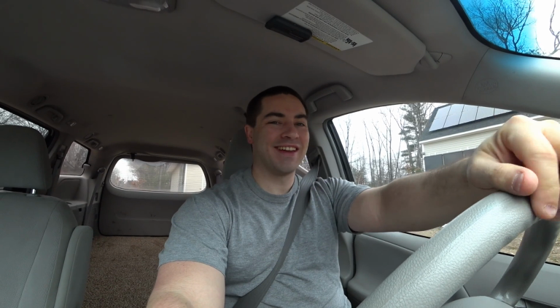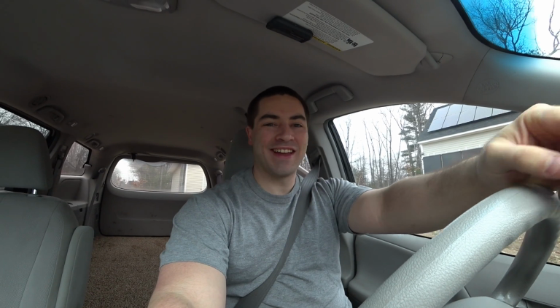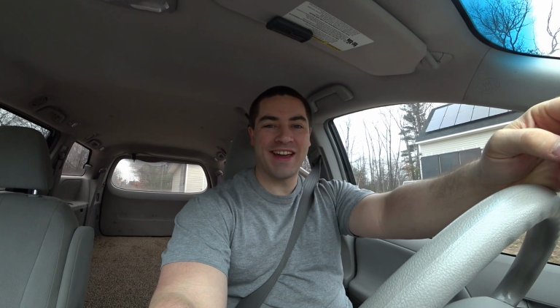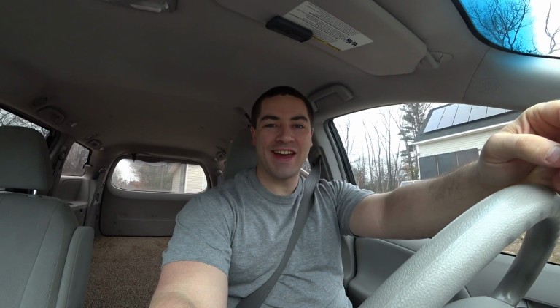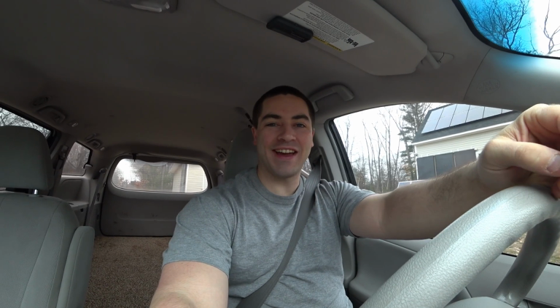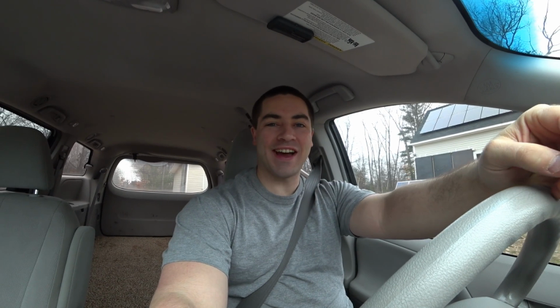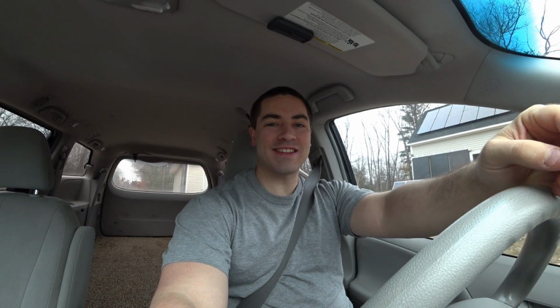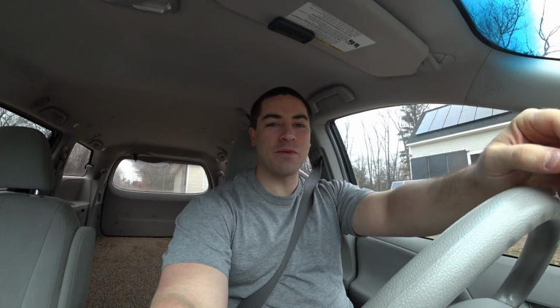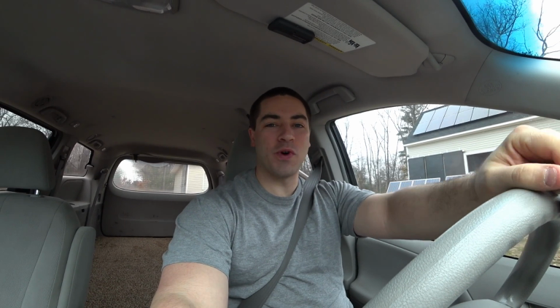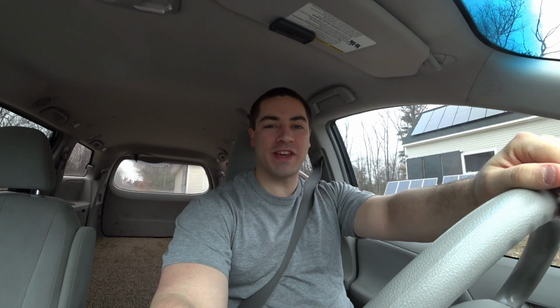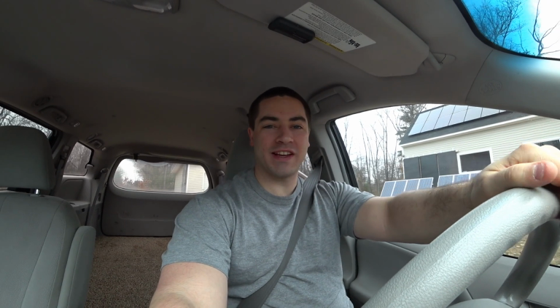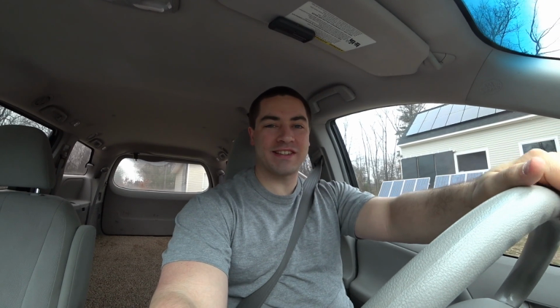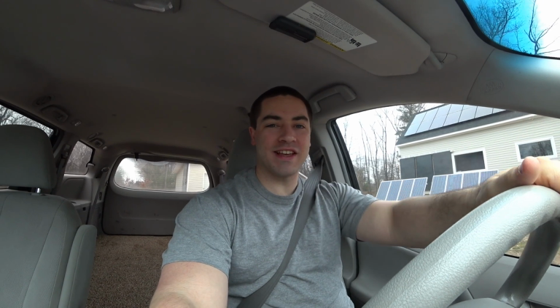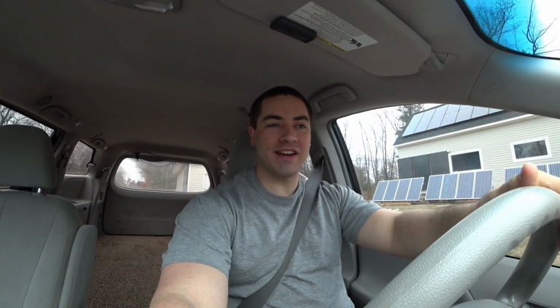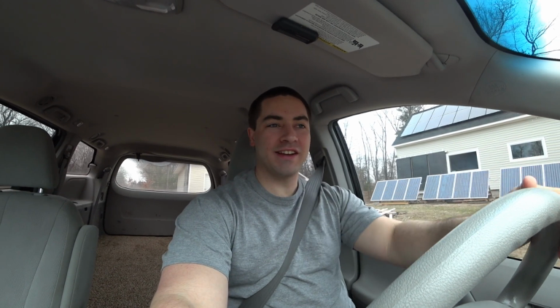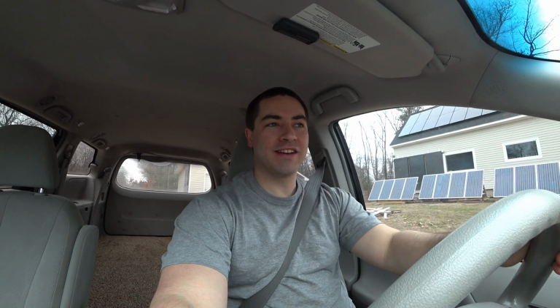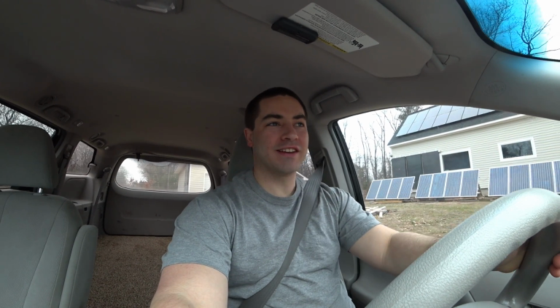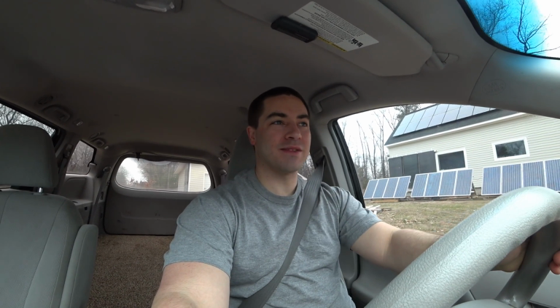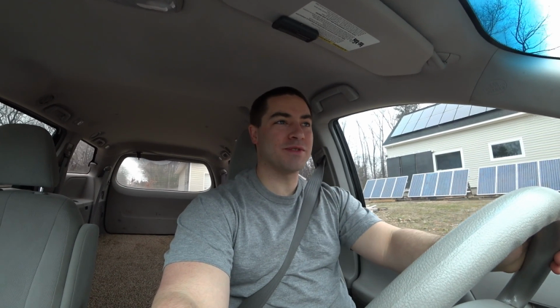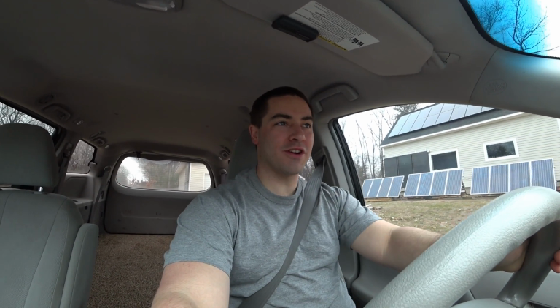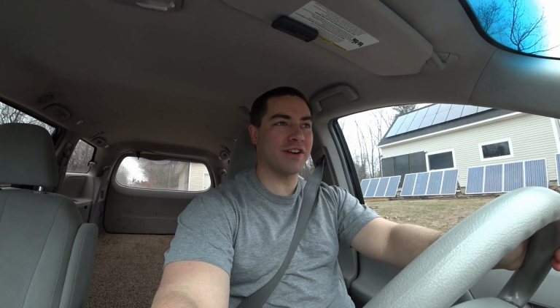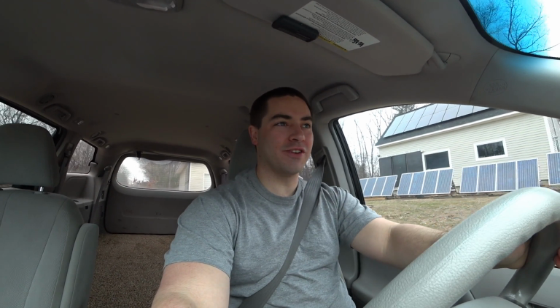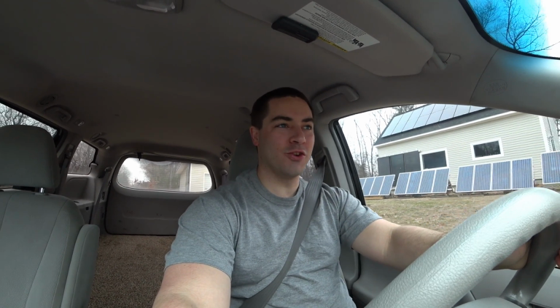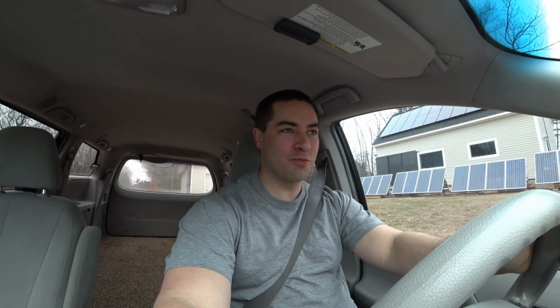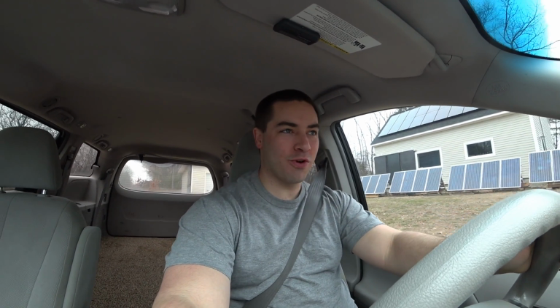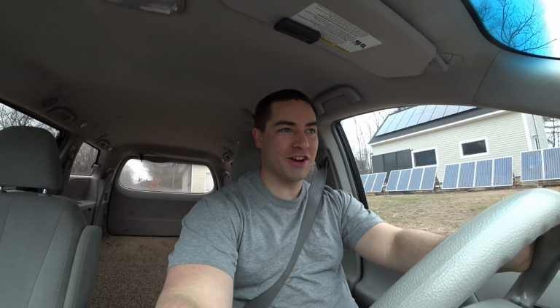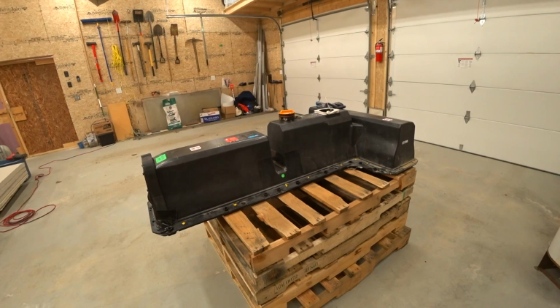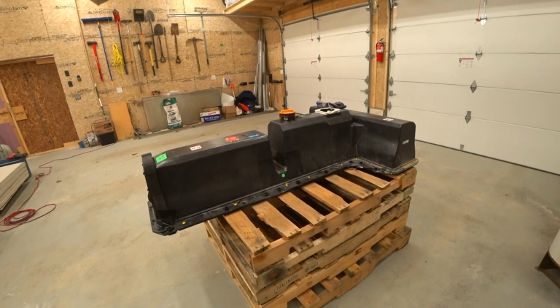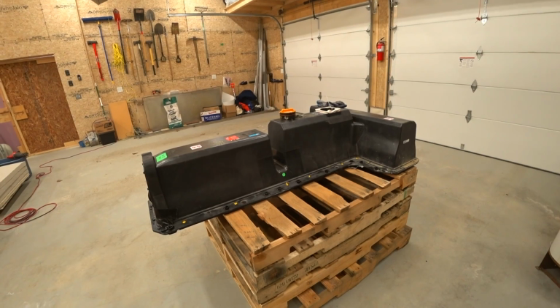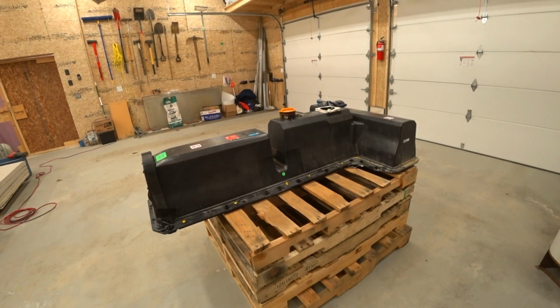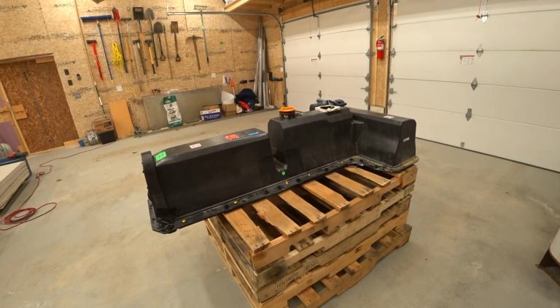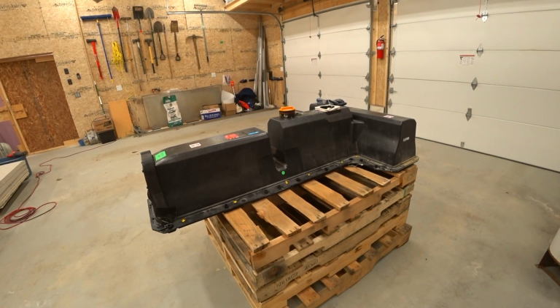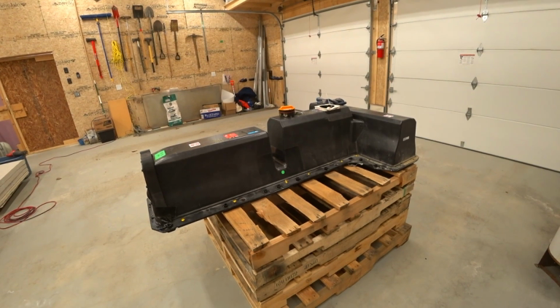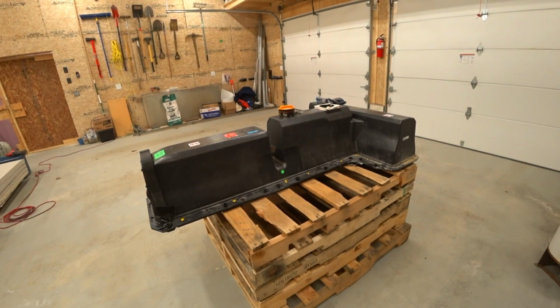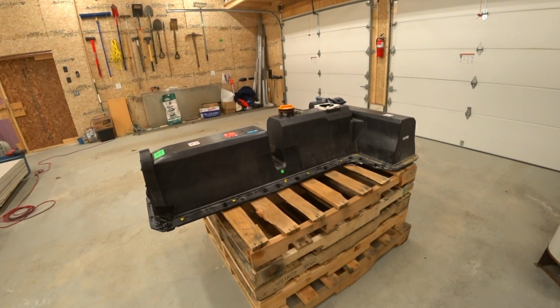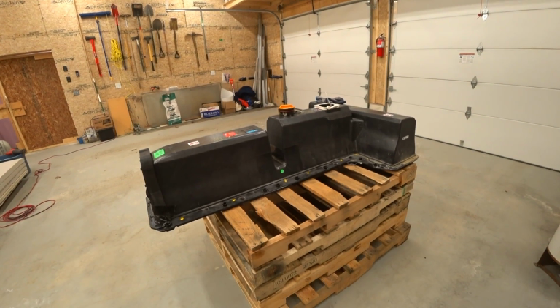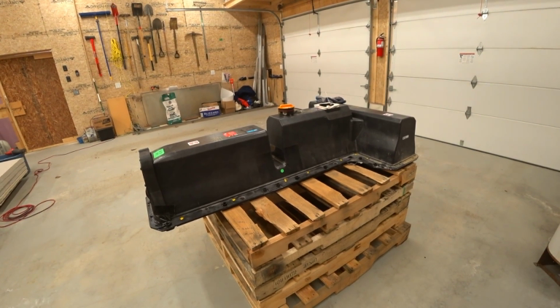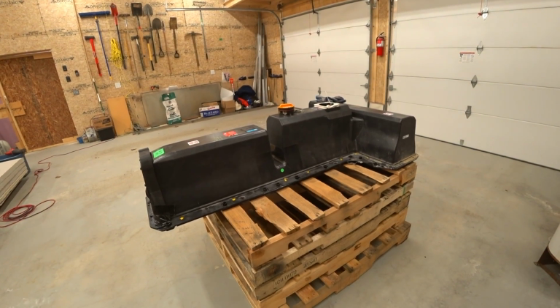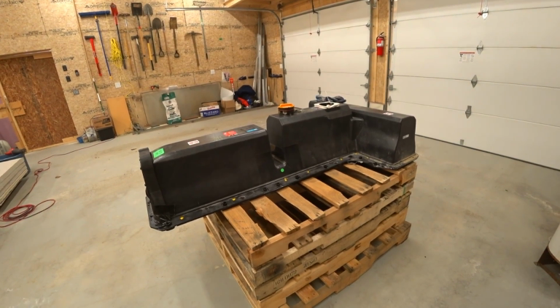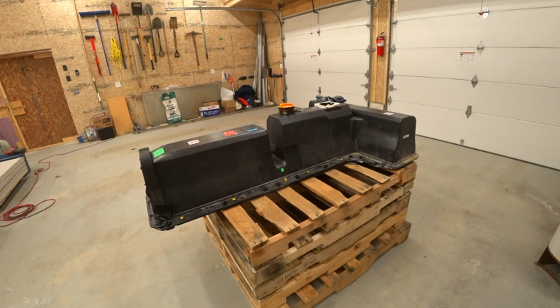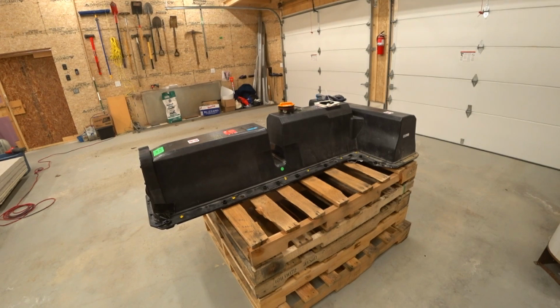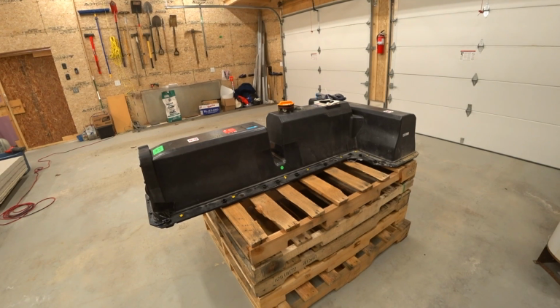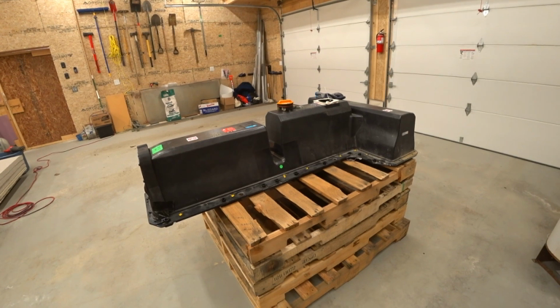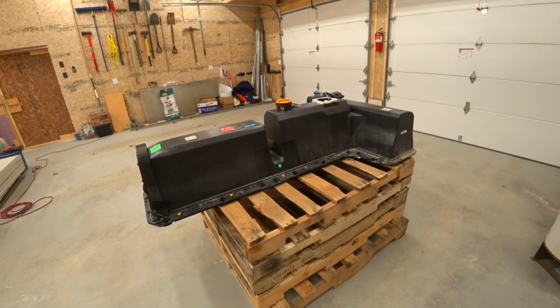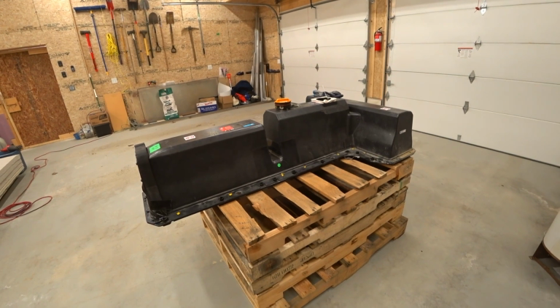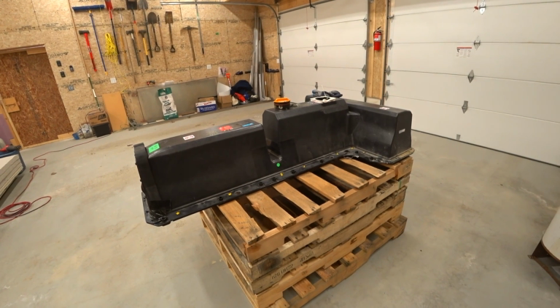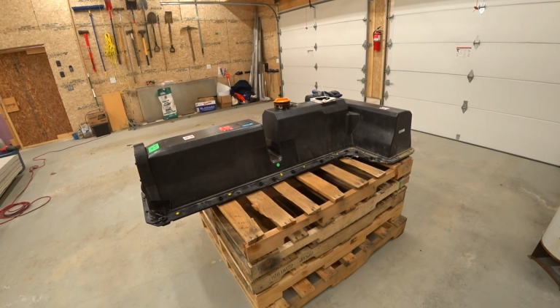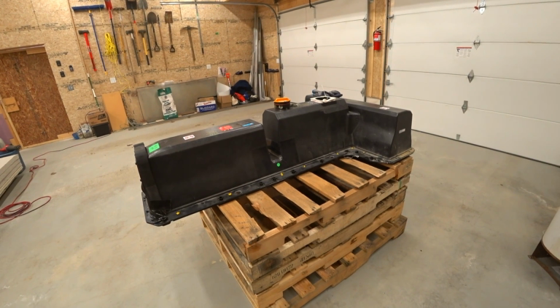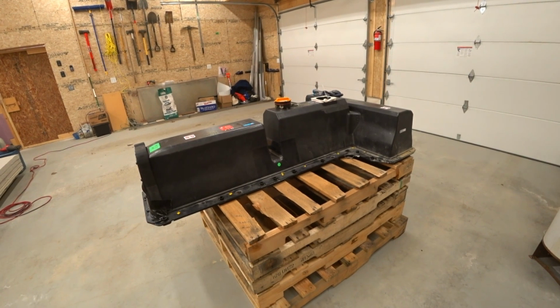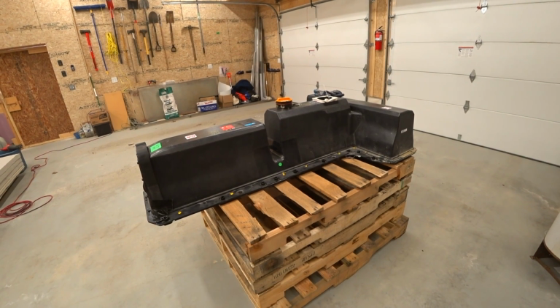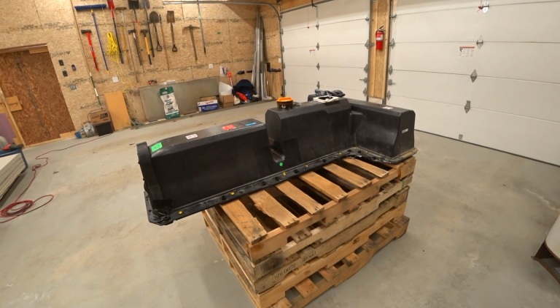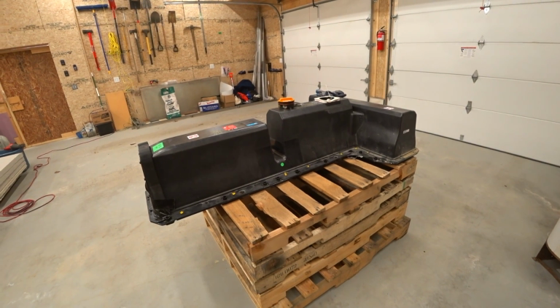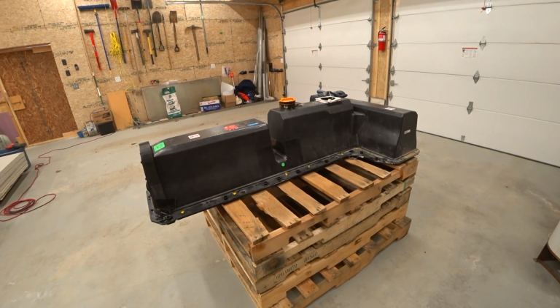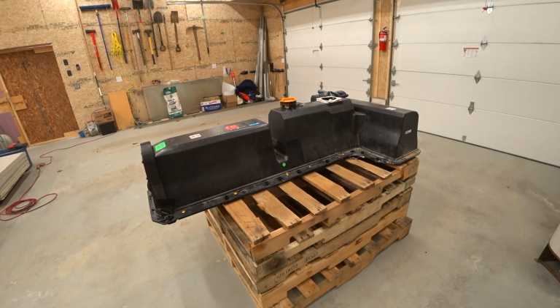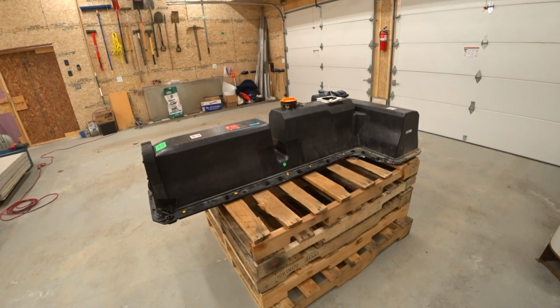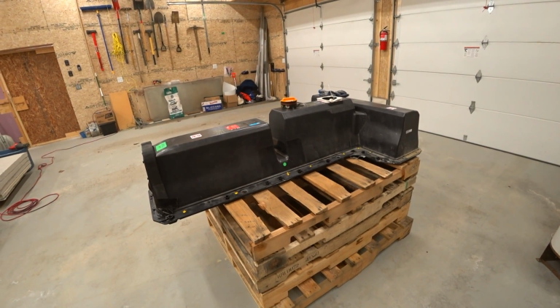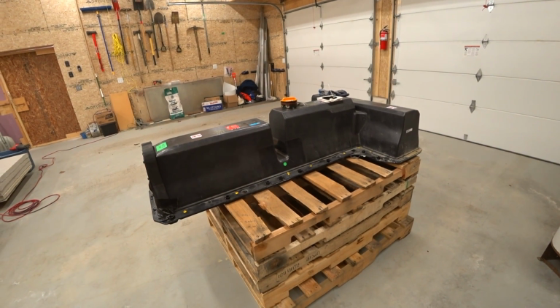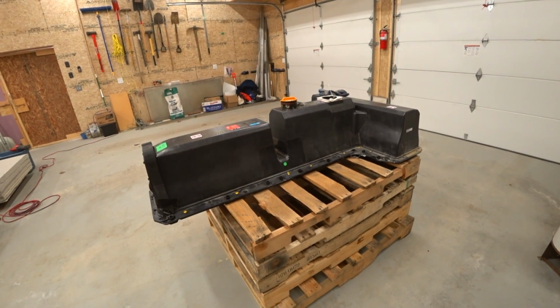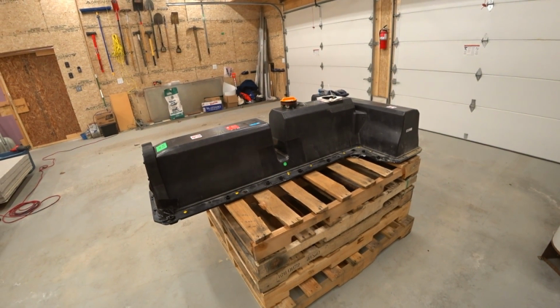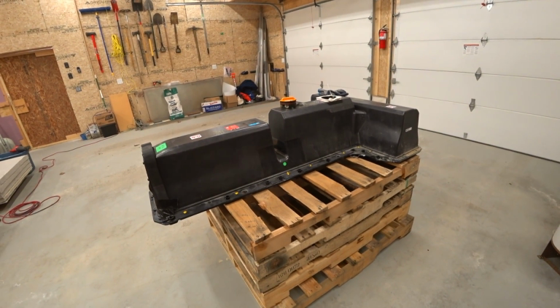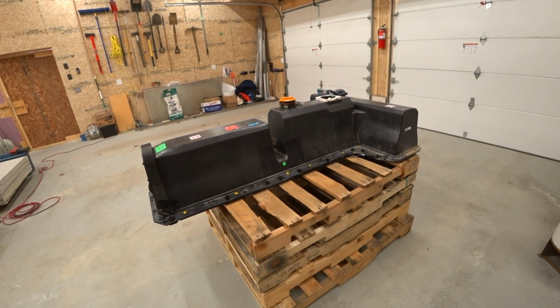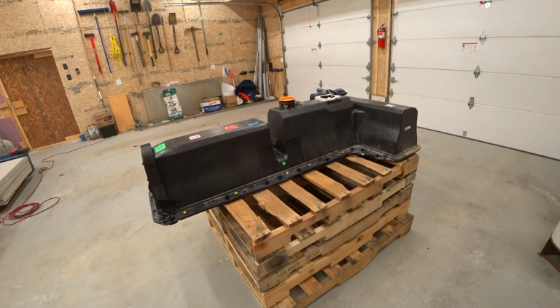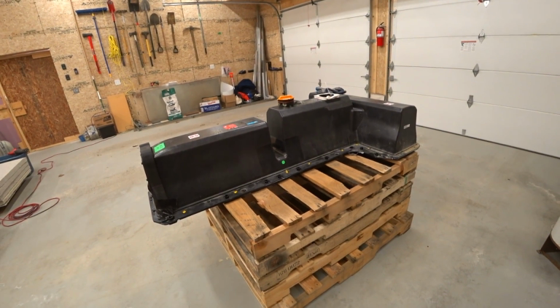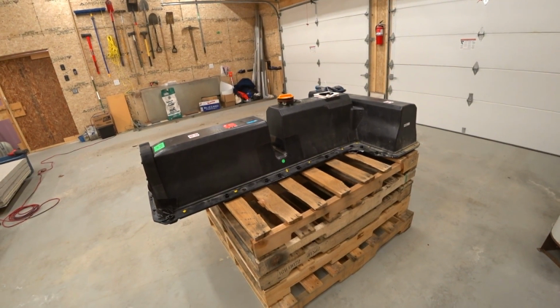Hey guys, I'm wicked excited because I'm starting a new project today. I'm going to build a battery bank for a little off-grid system.